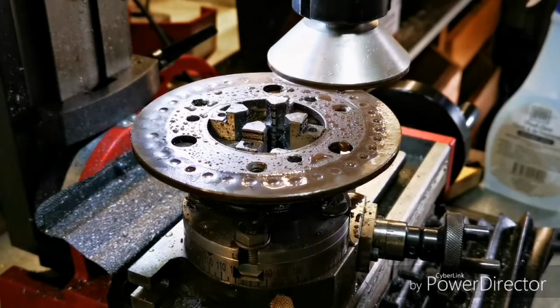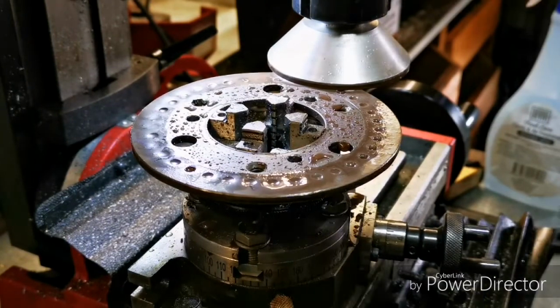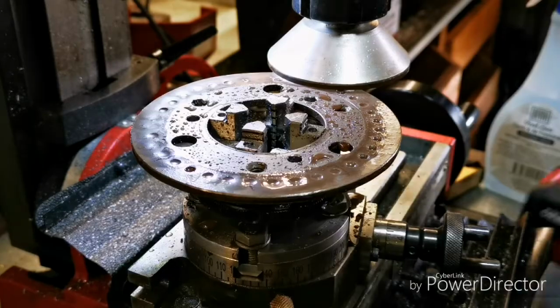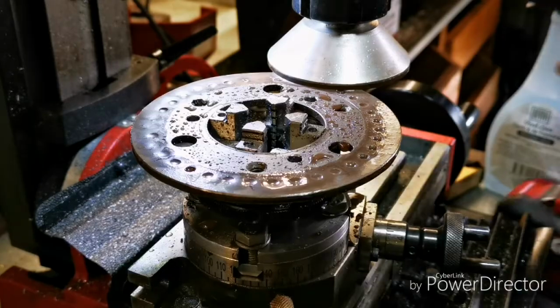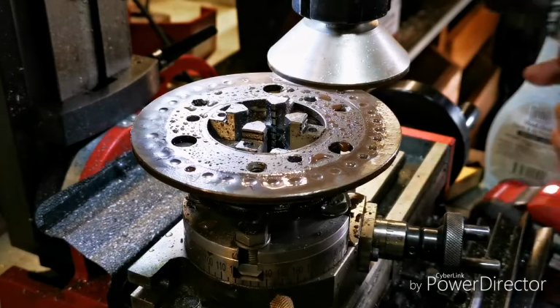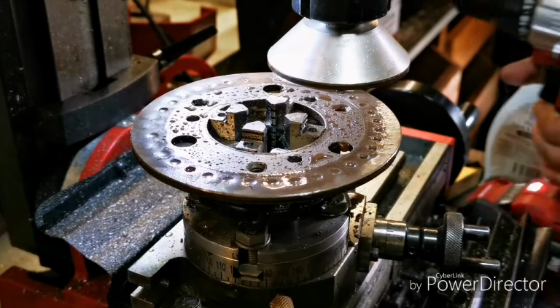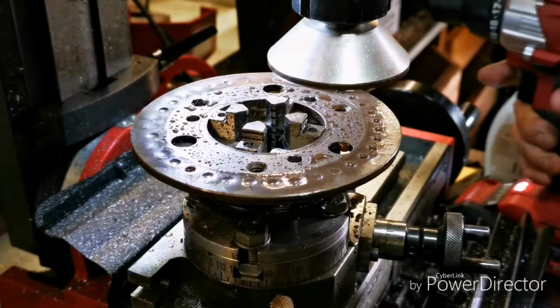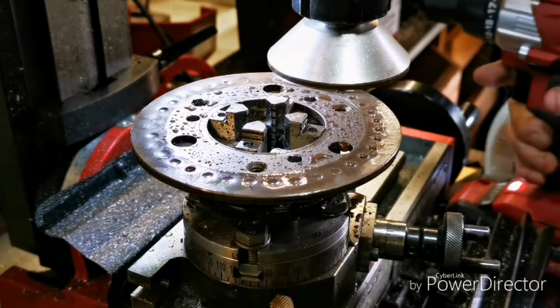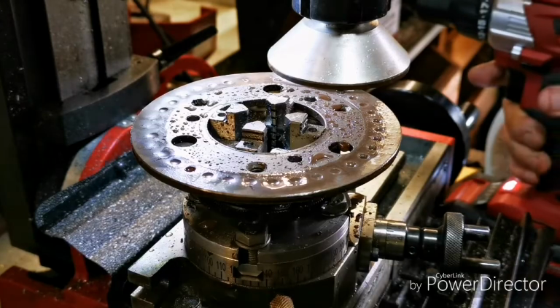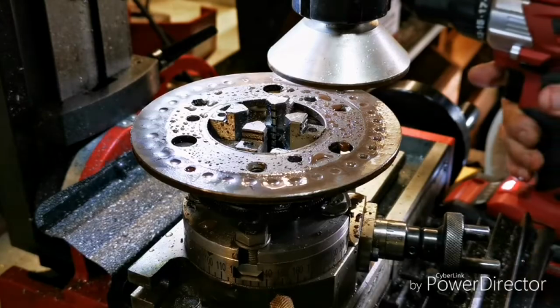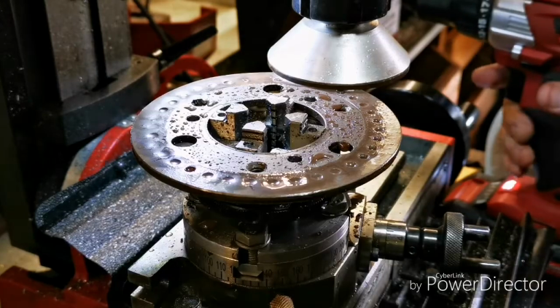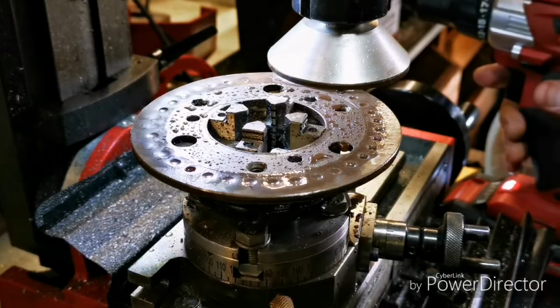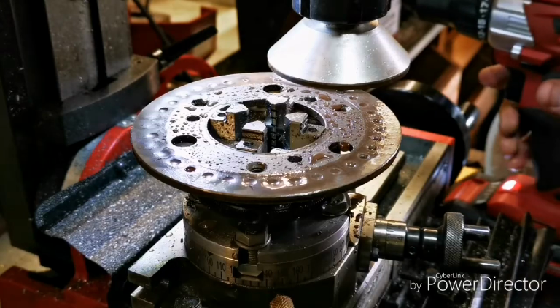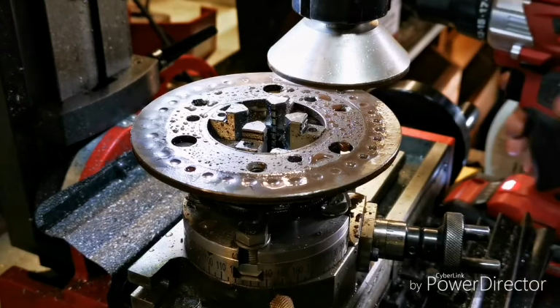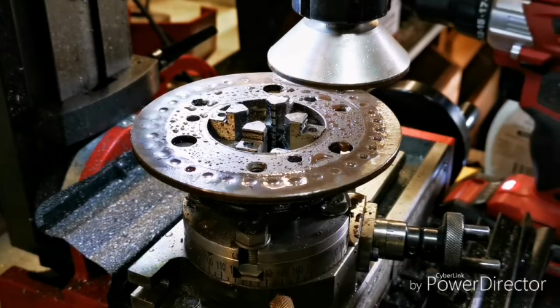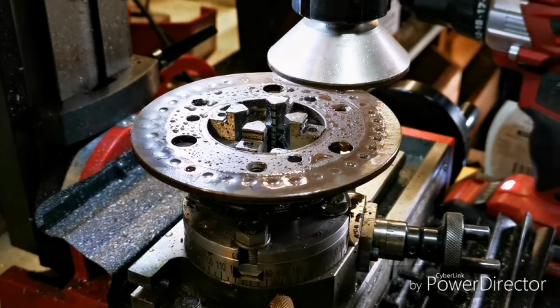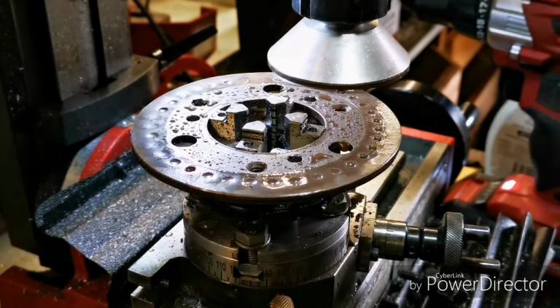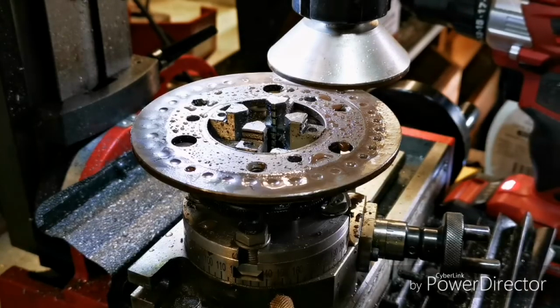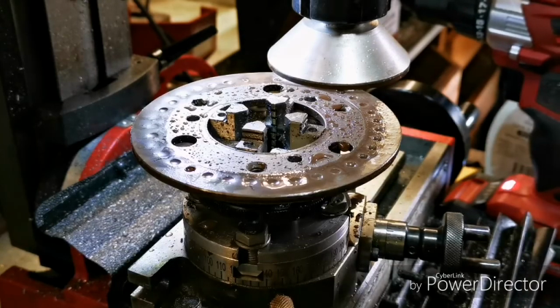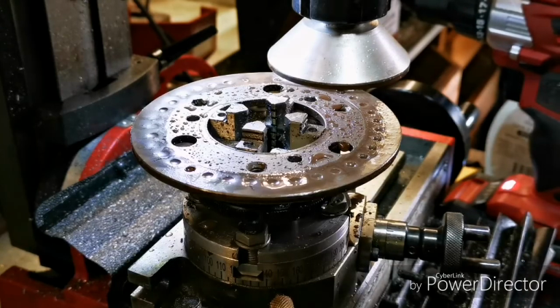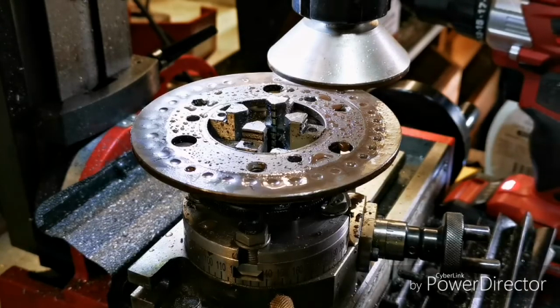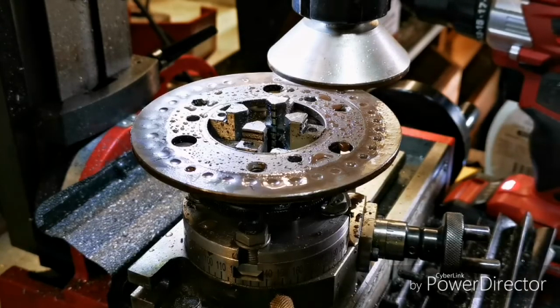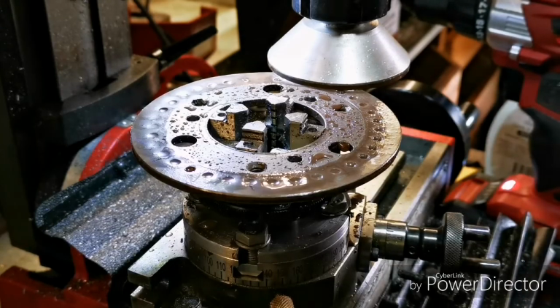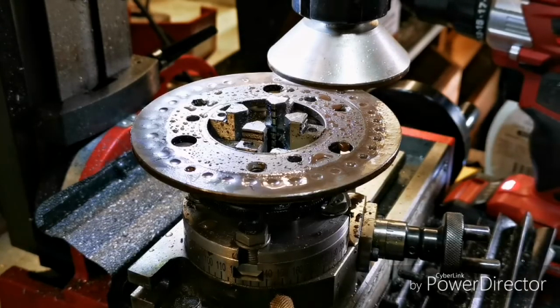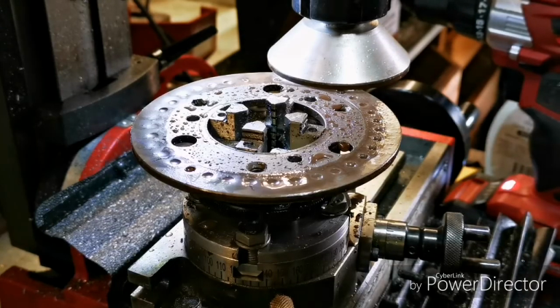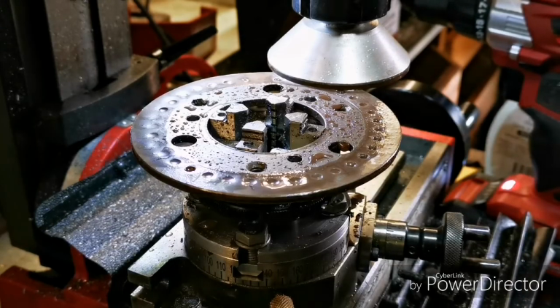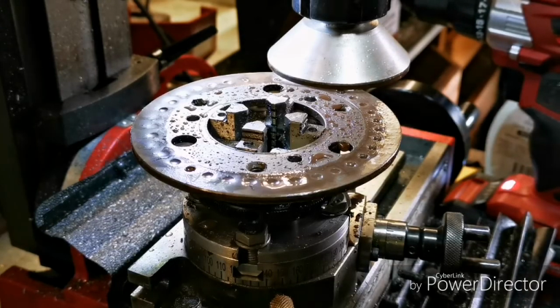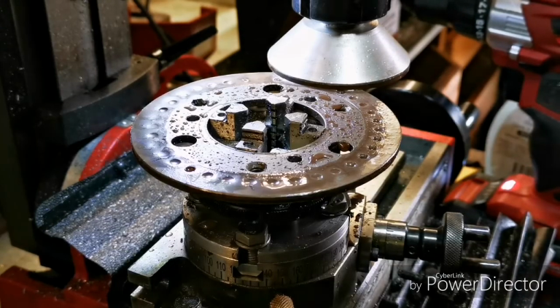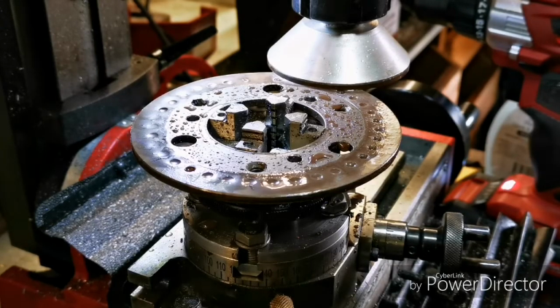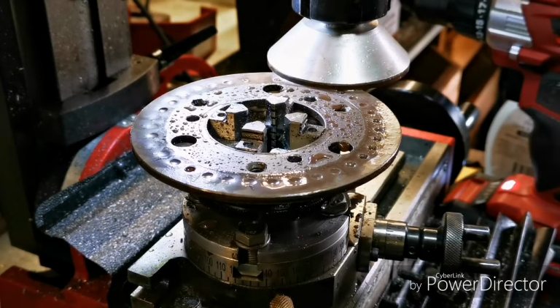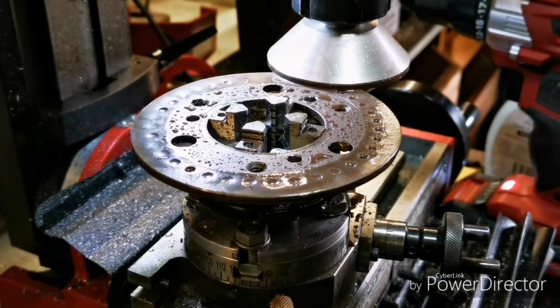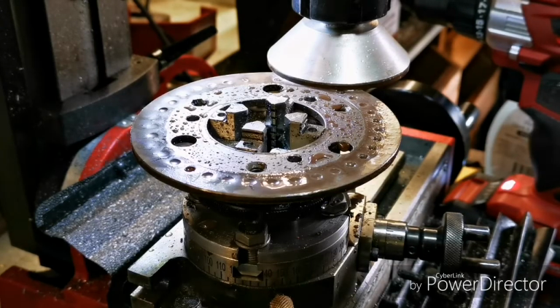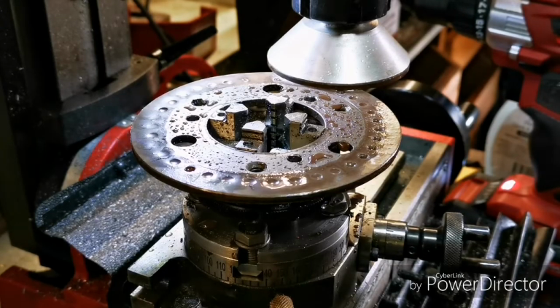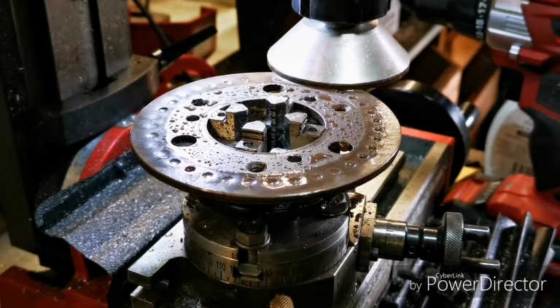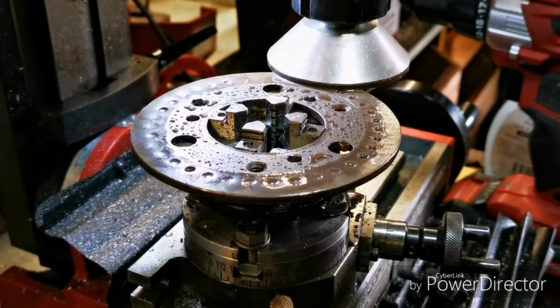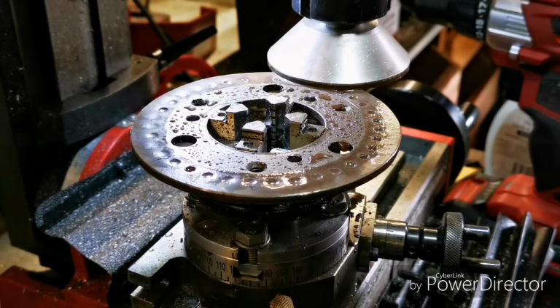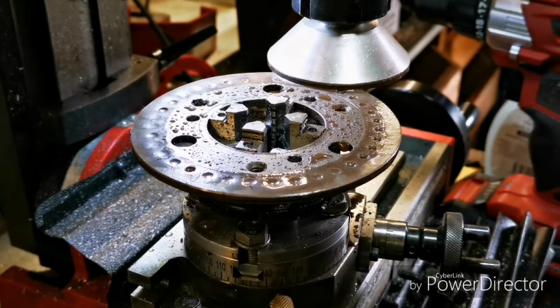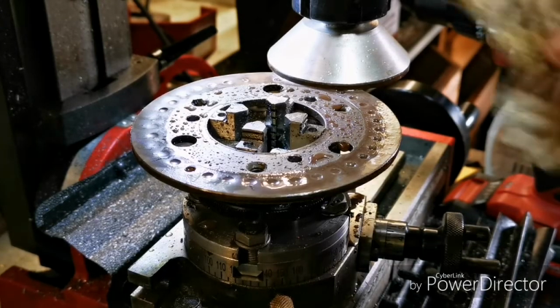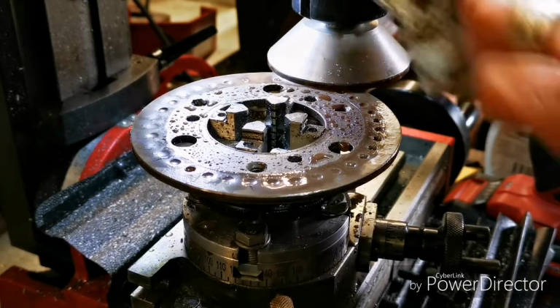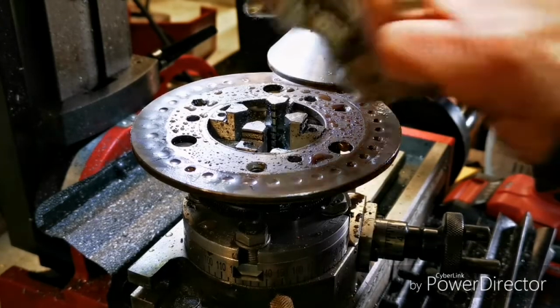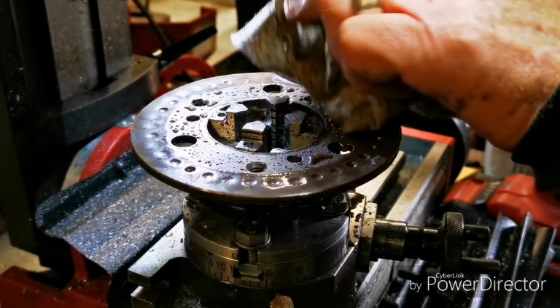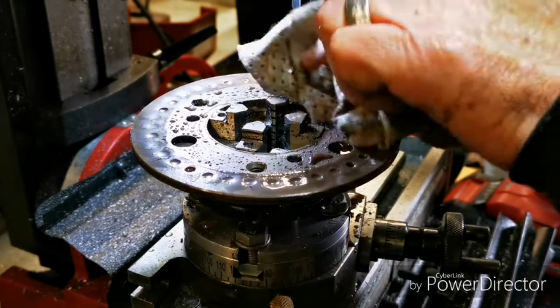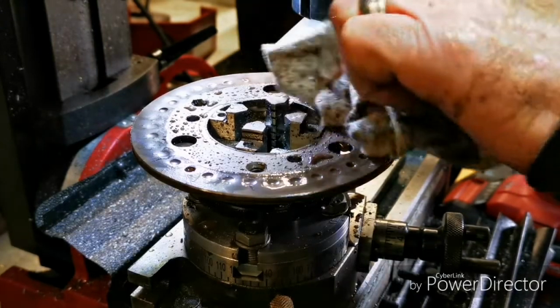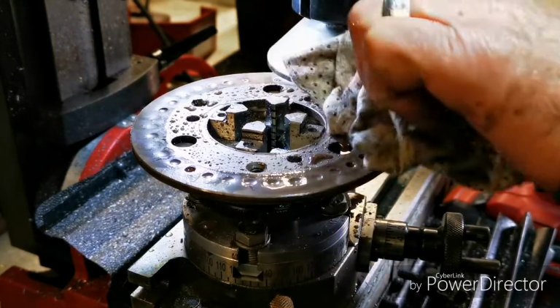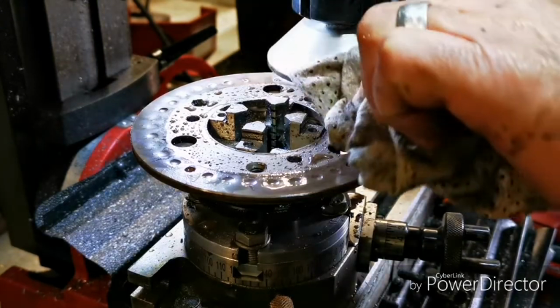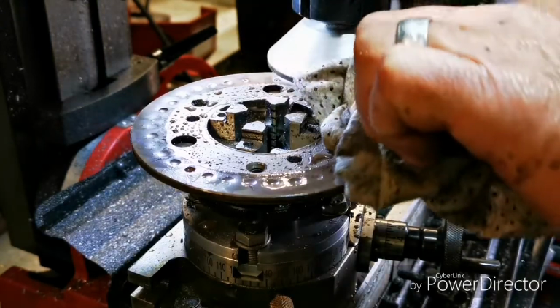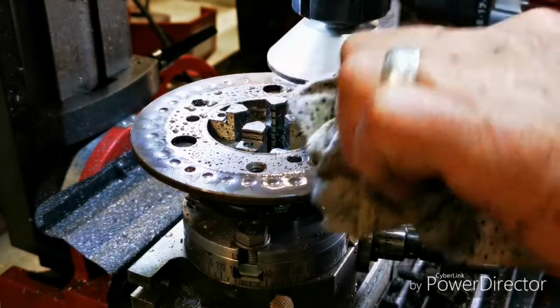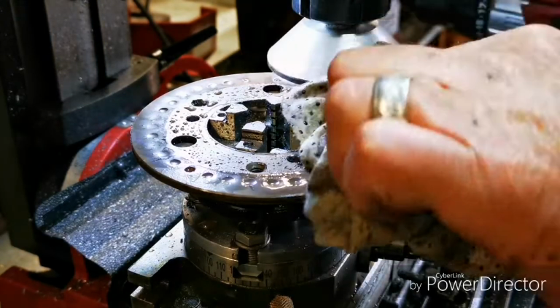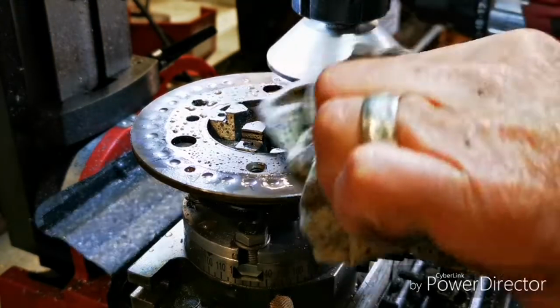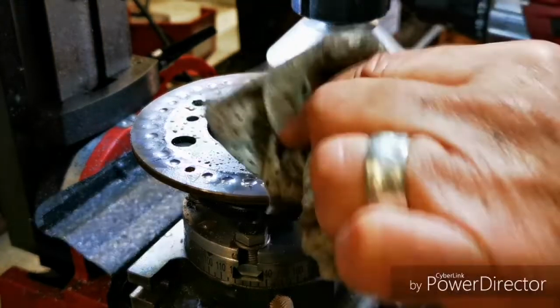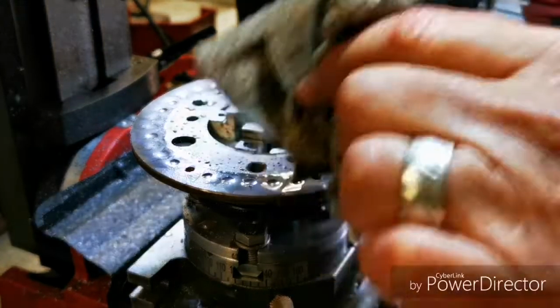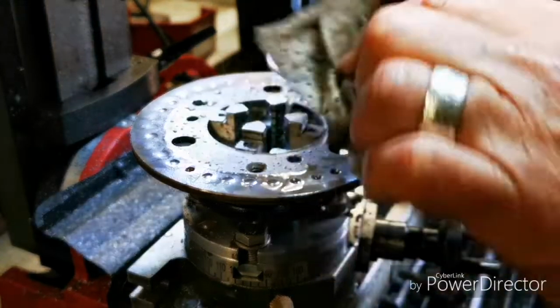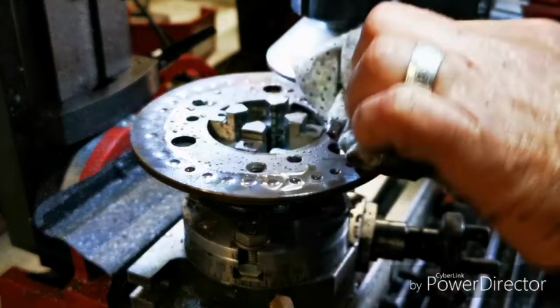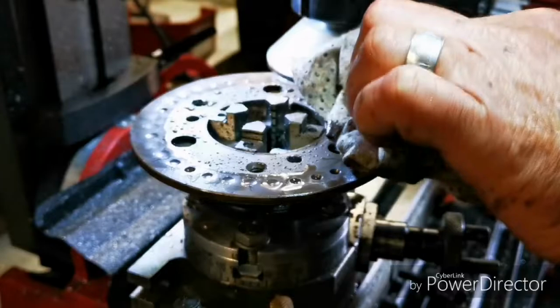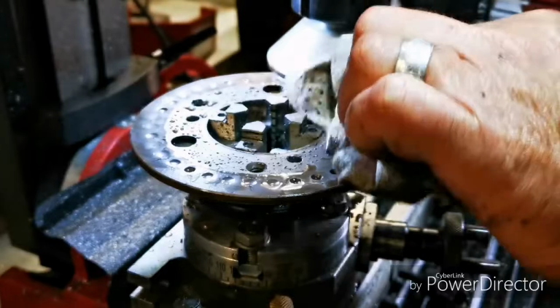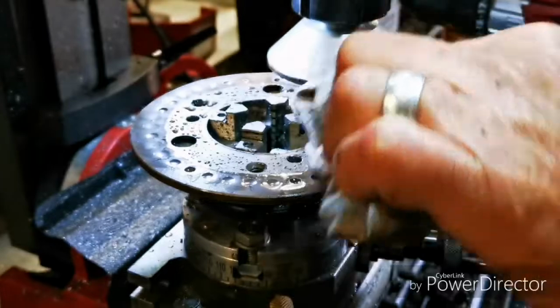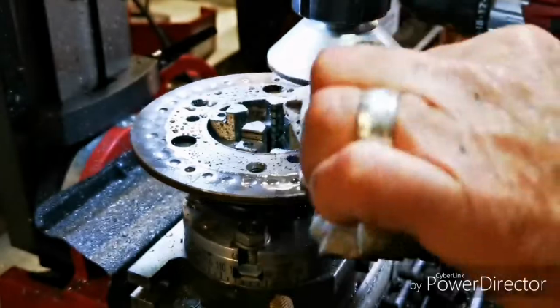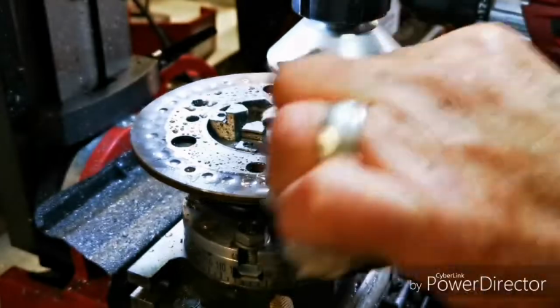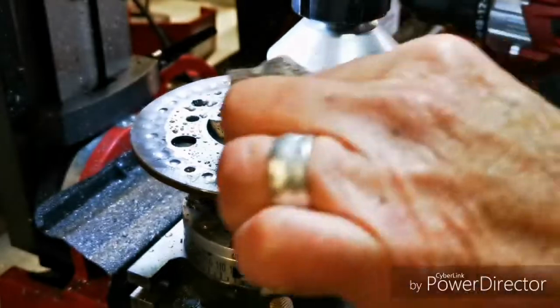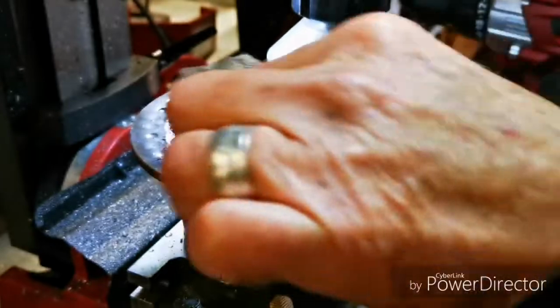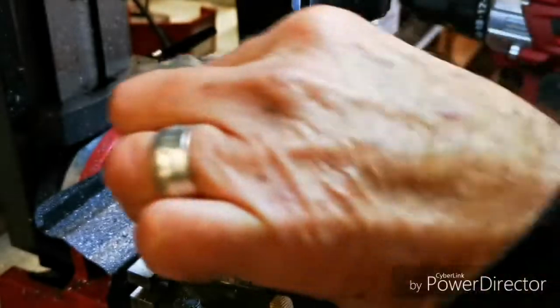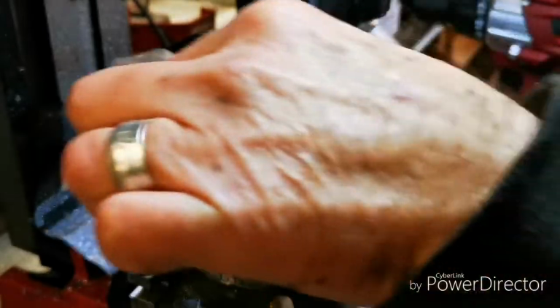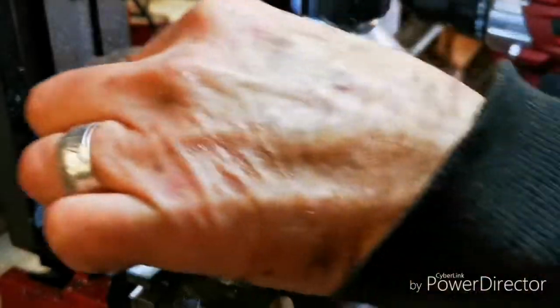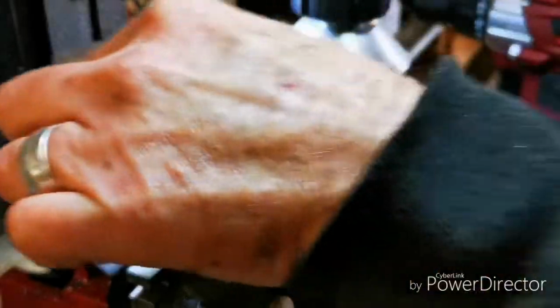I'm doing this to get rid of the marks in the clutch plate. Don't have to — it's just for looks mainly.